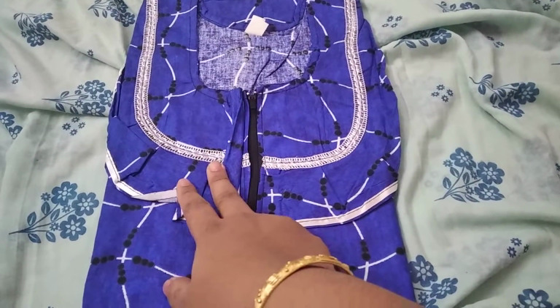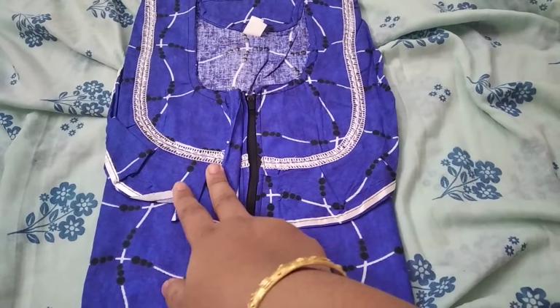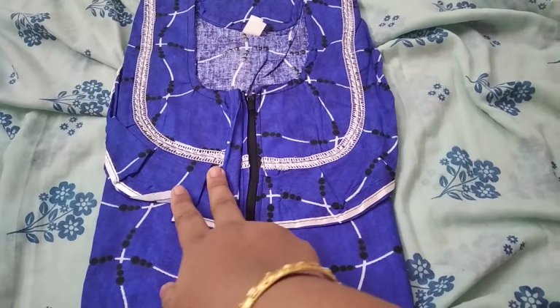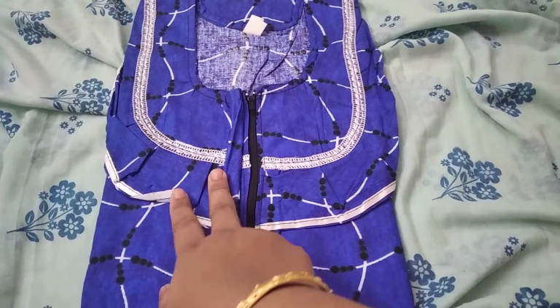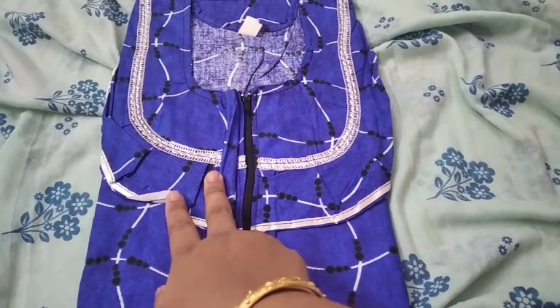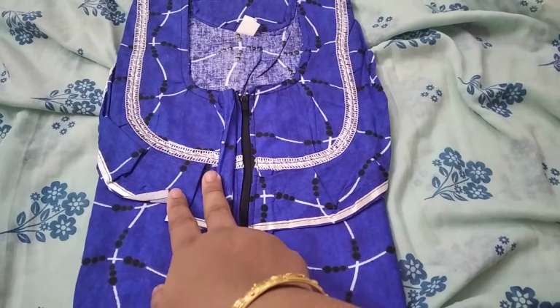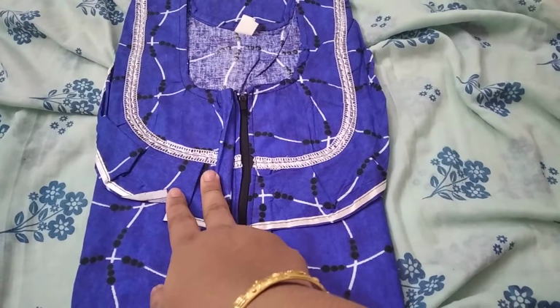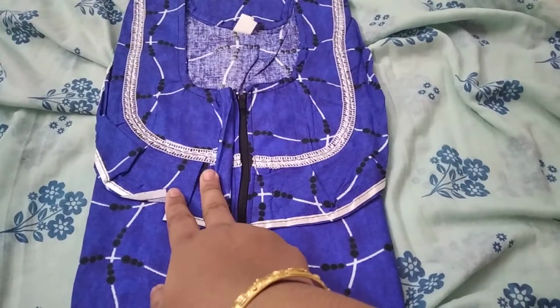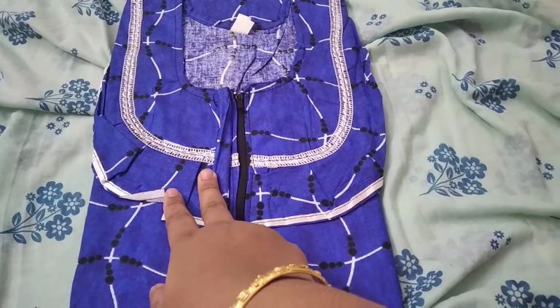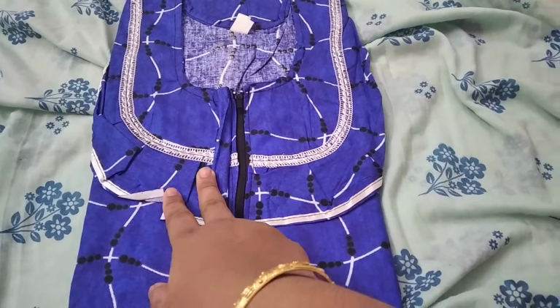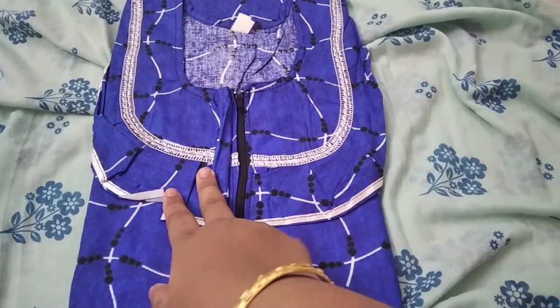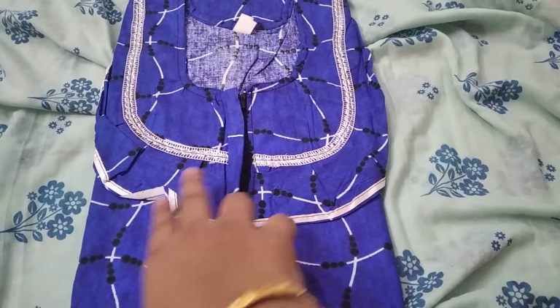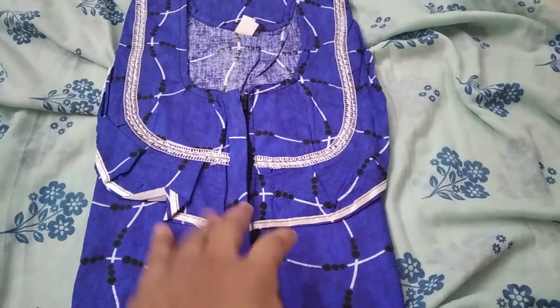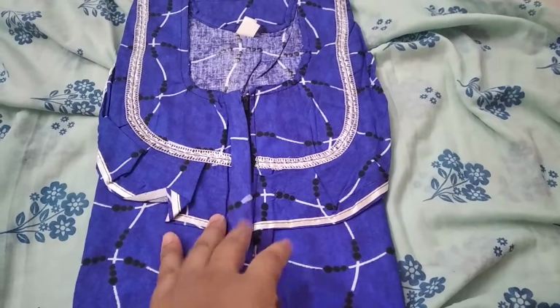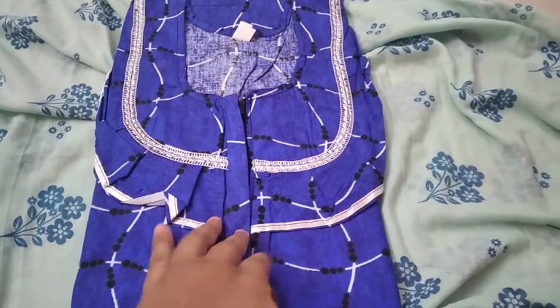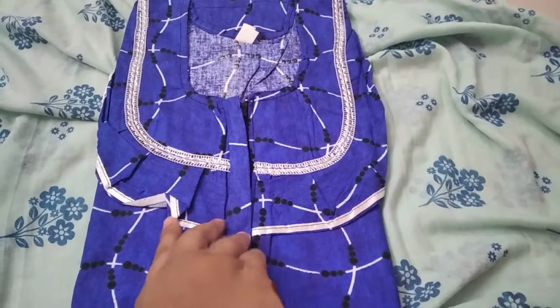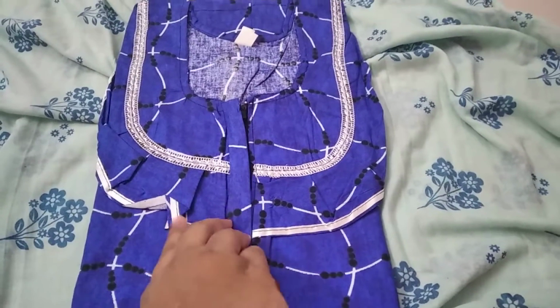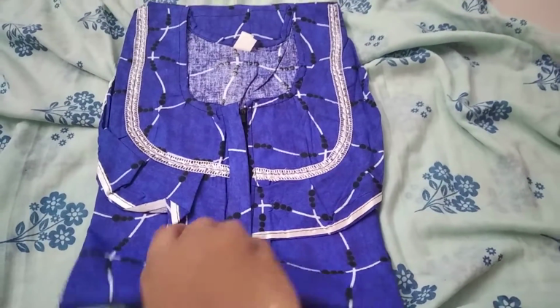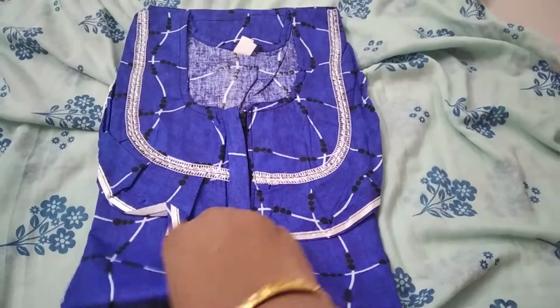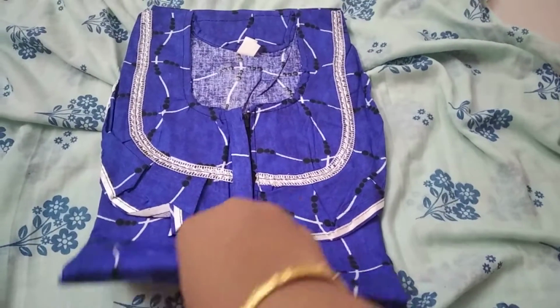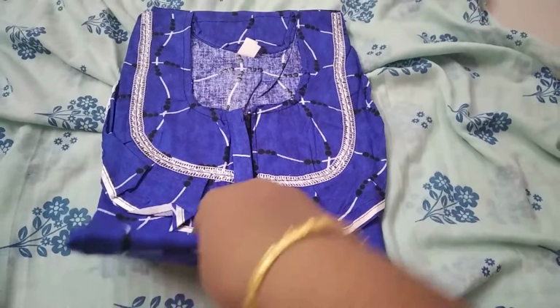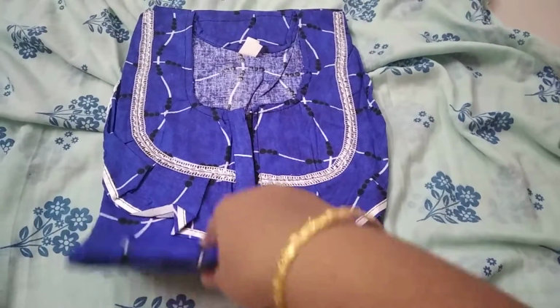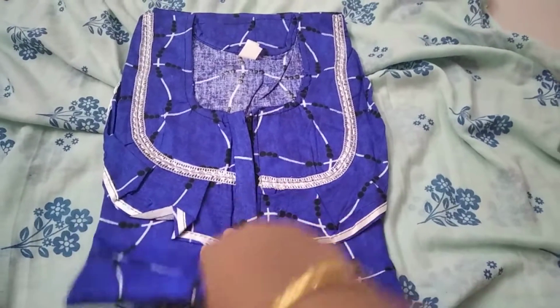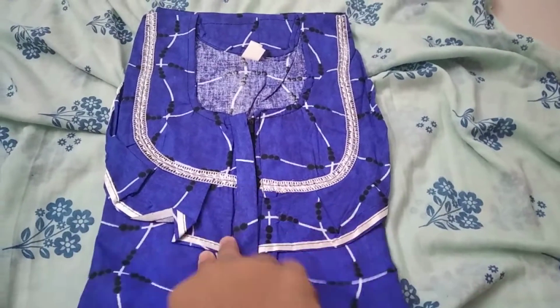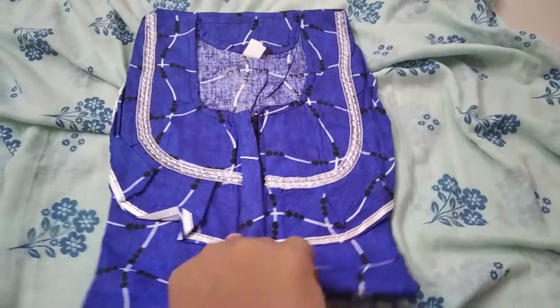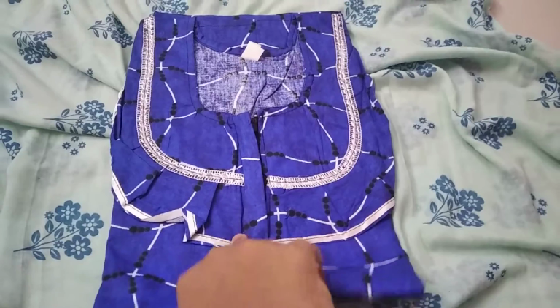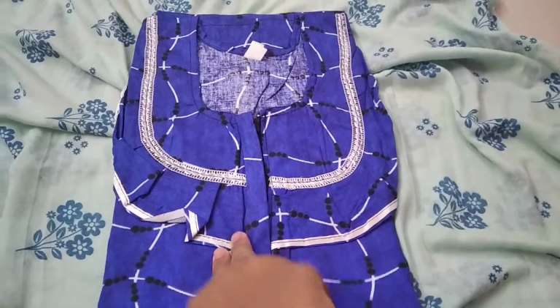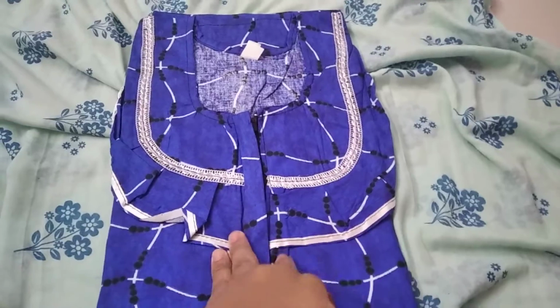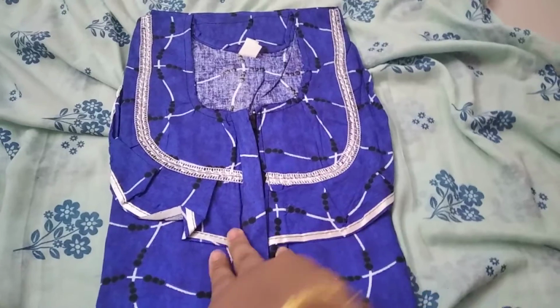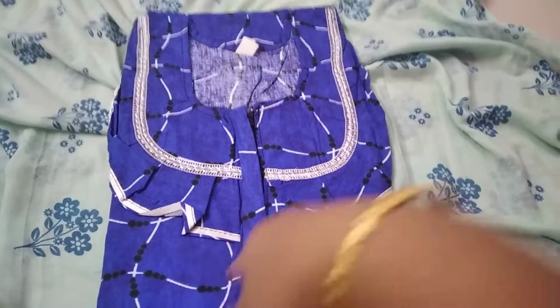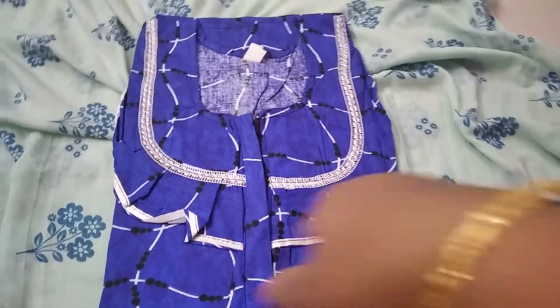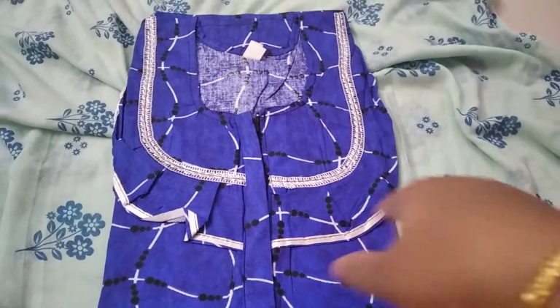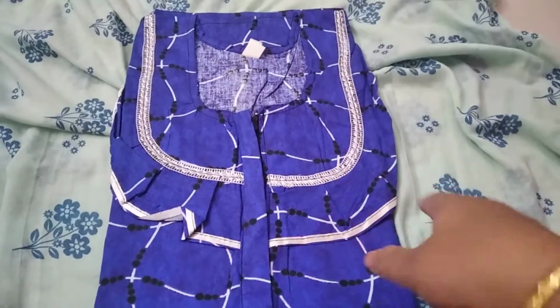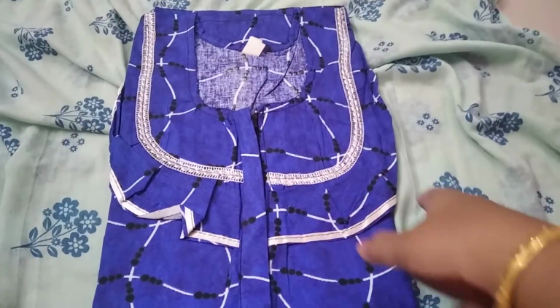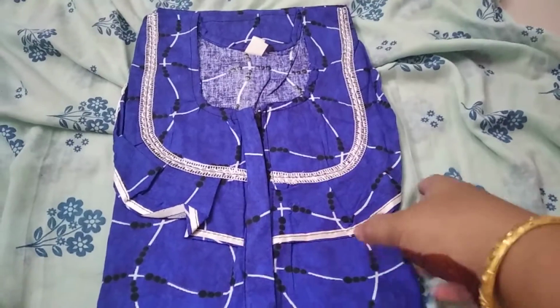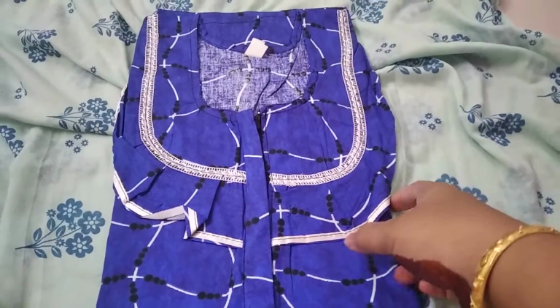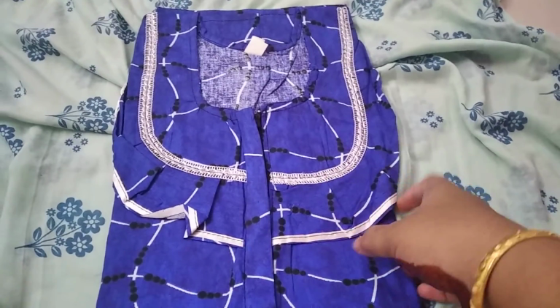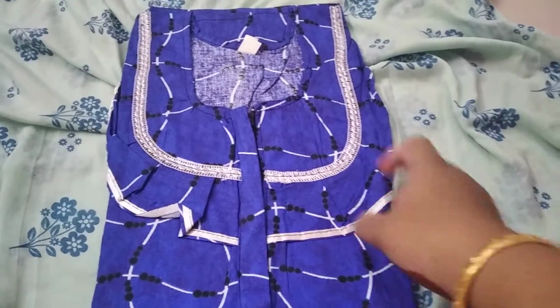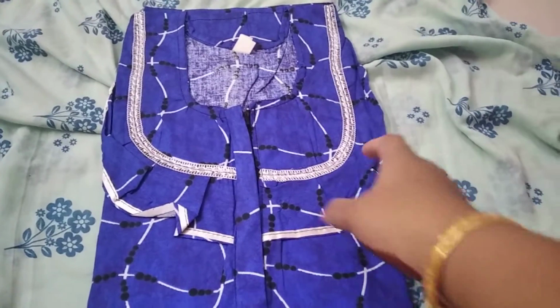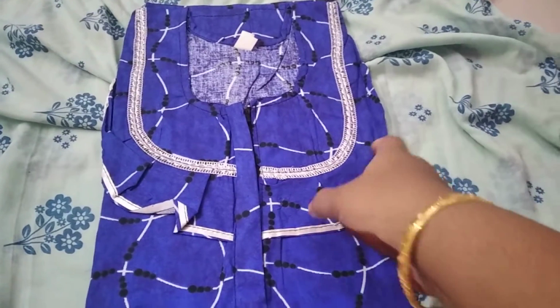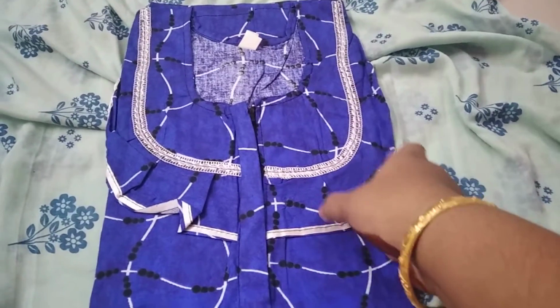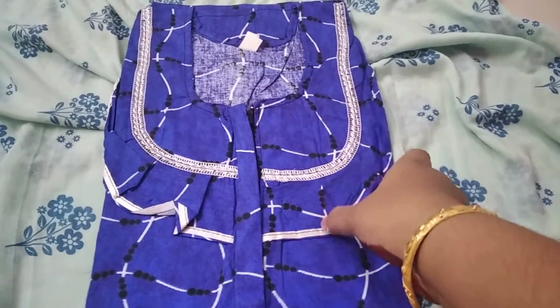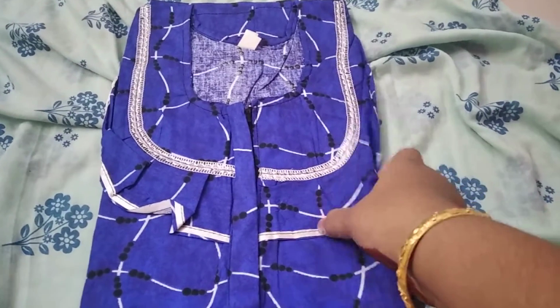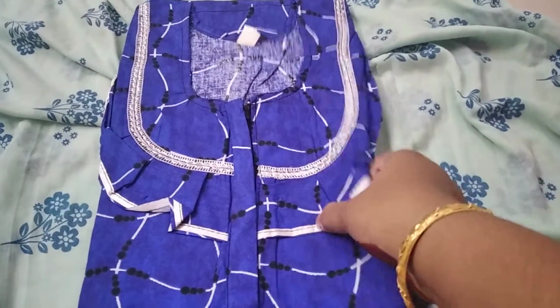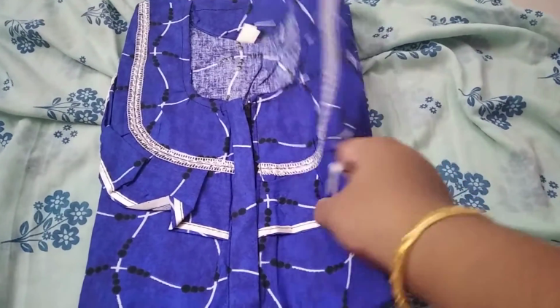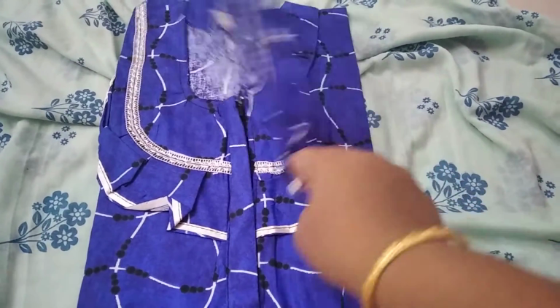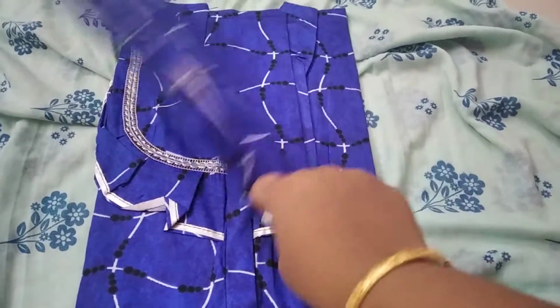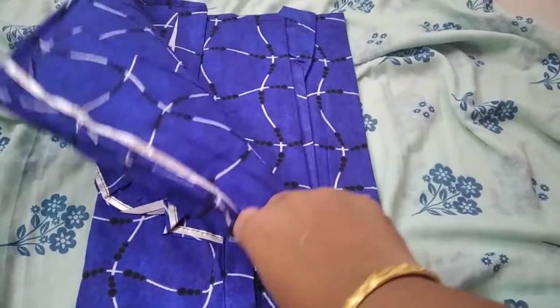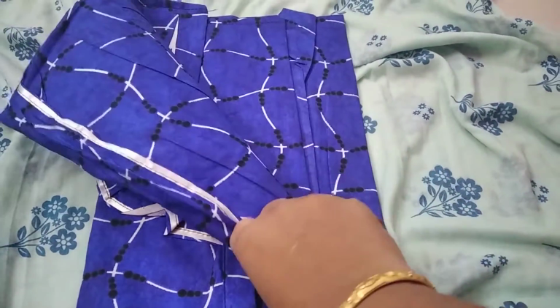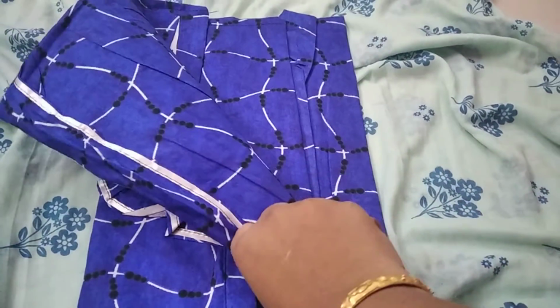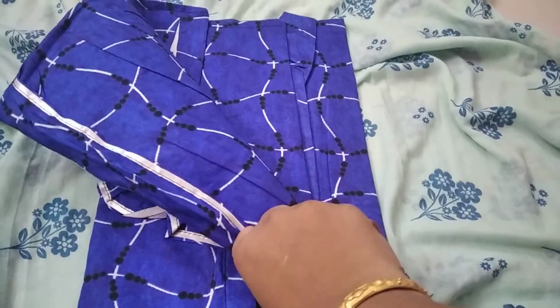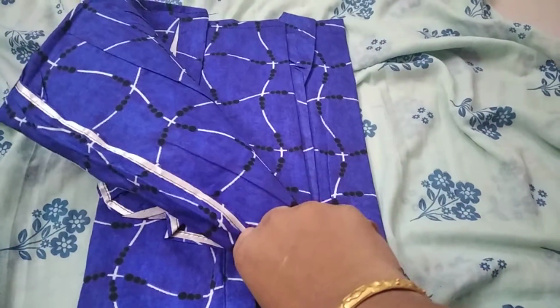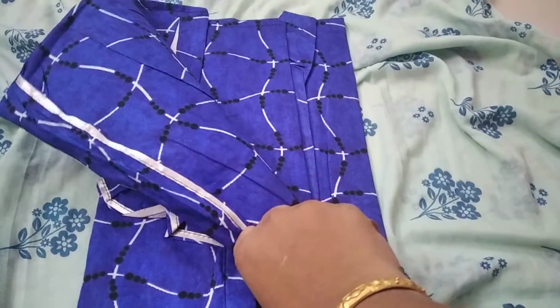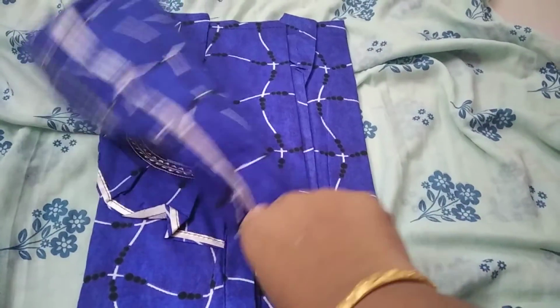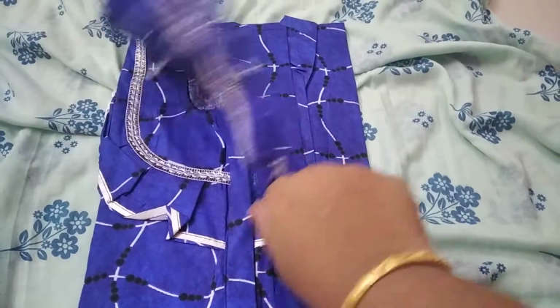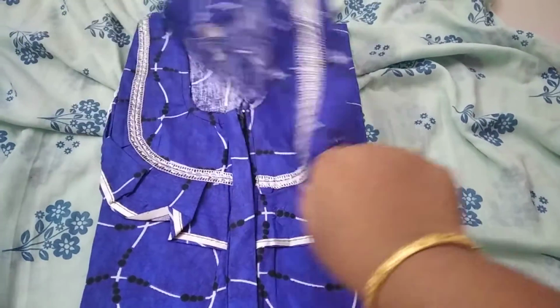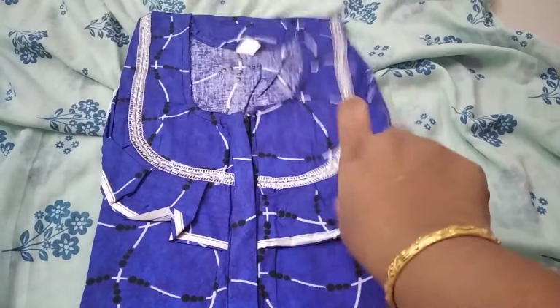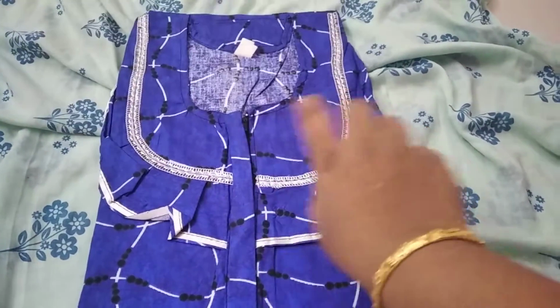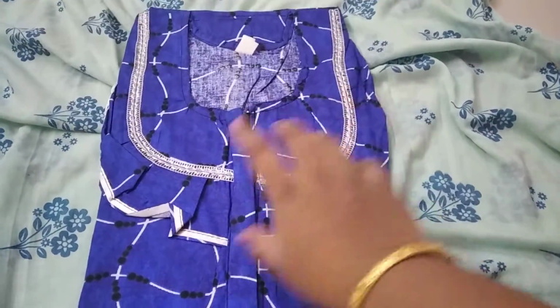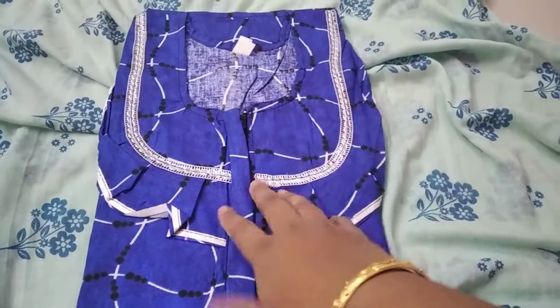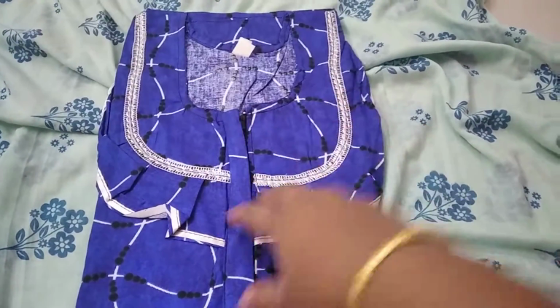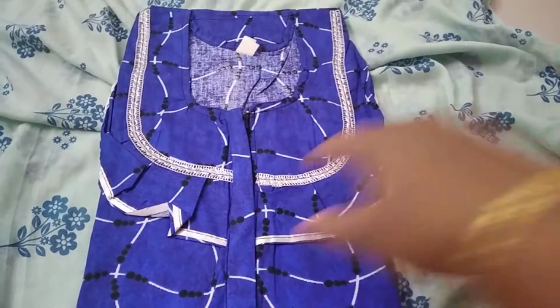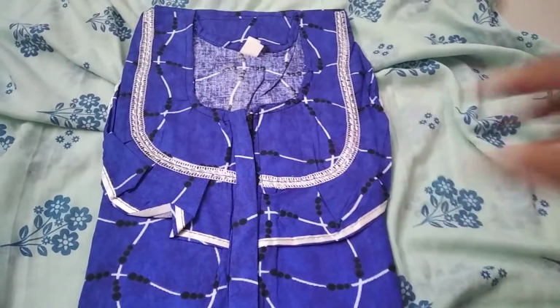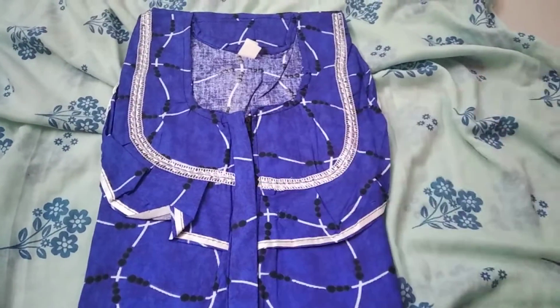If you have any doubts, you can clear them on WhatsApp. This is a triple XL 90s frill neck.